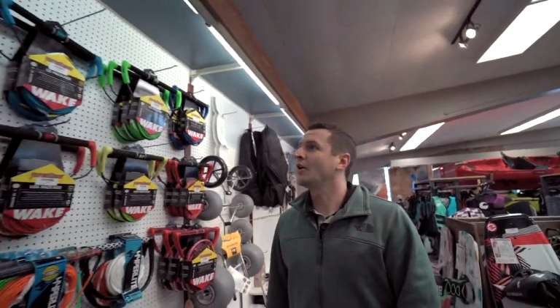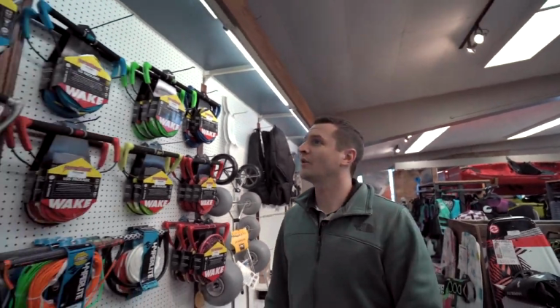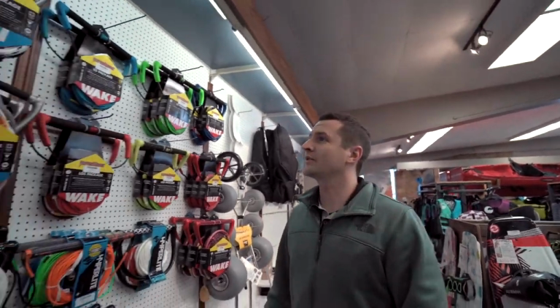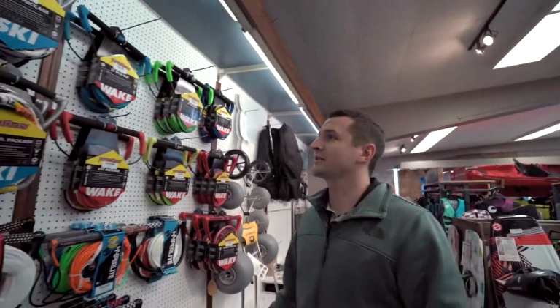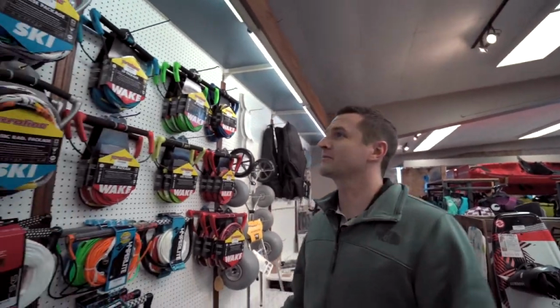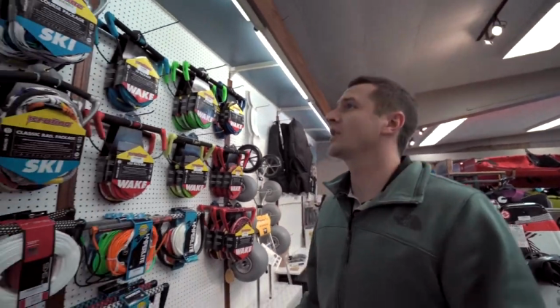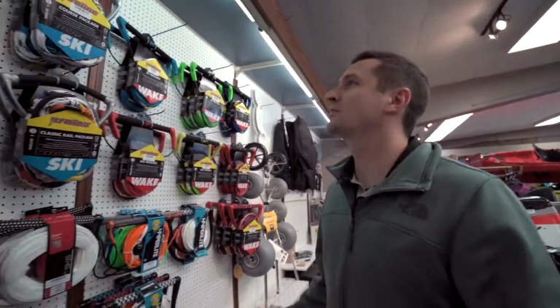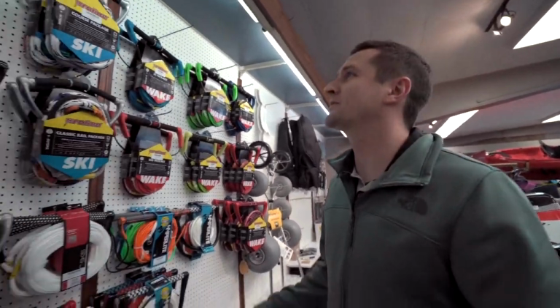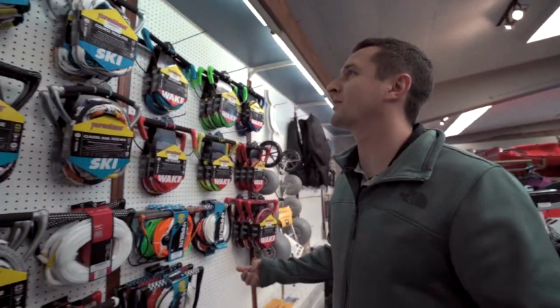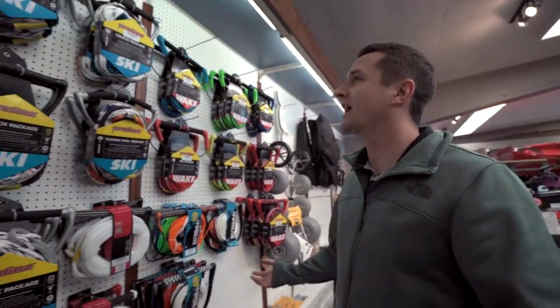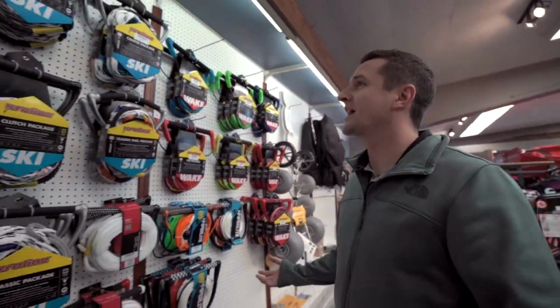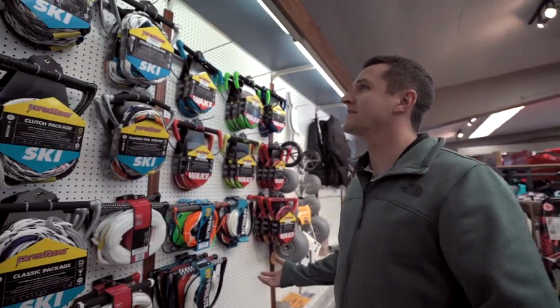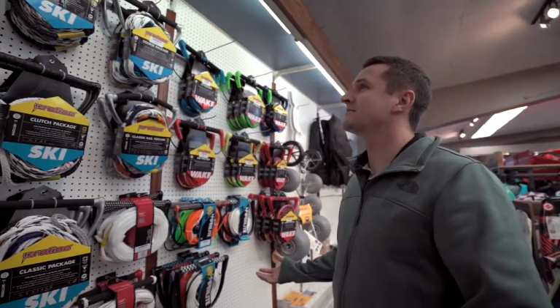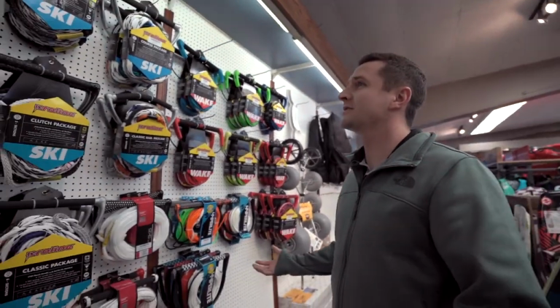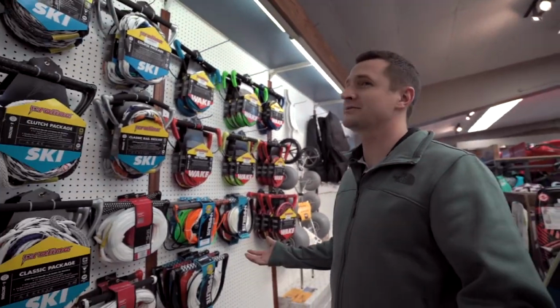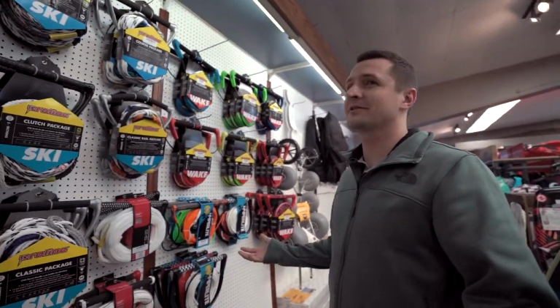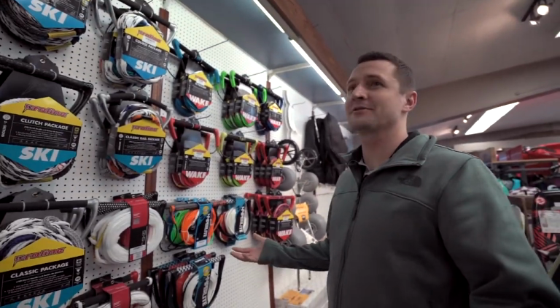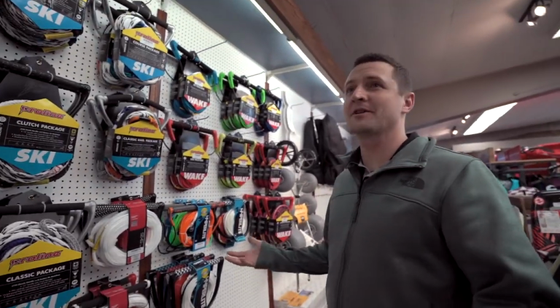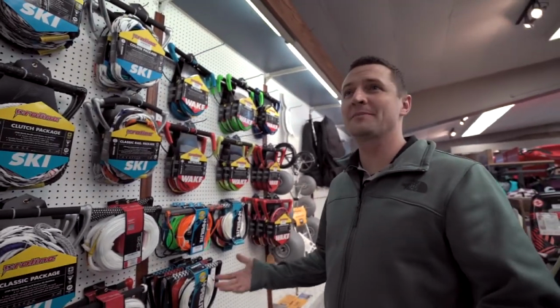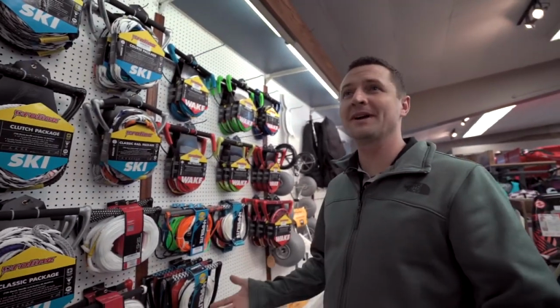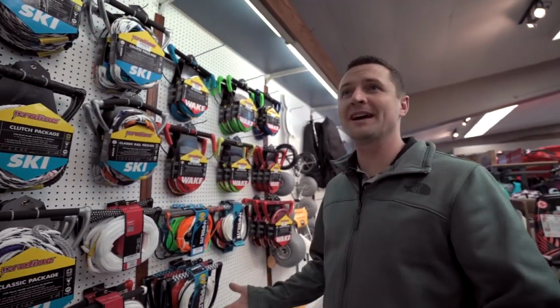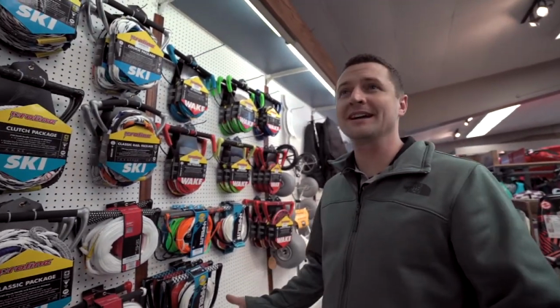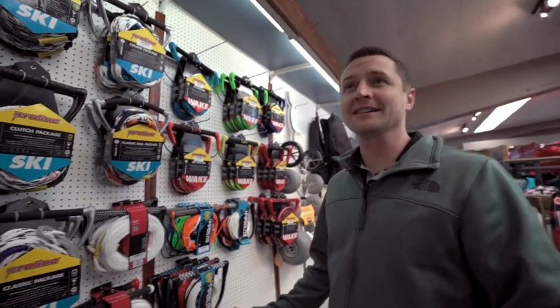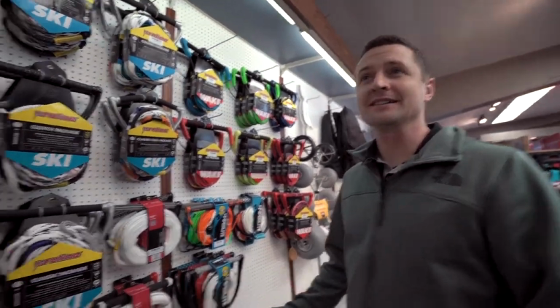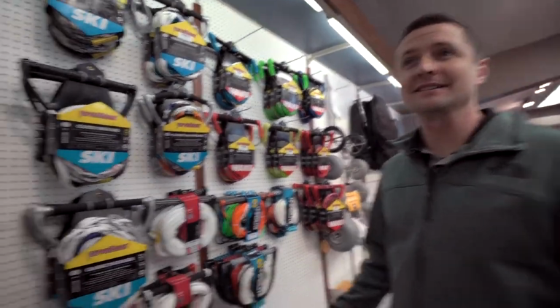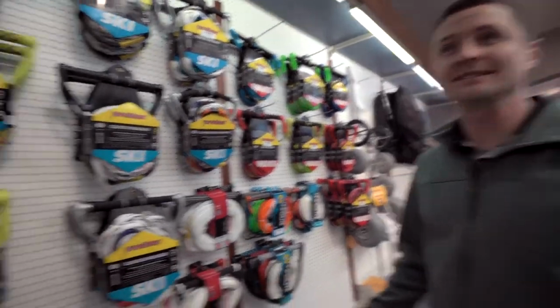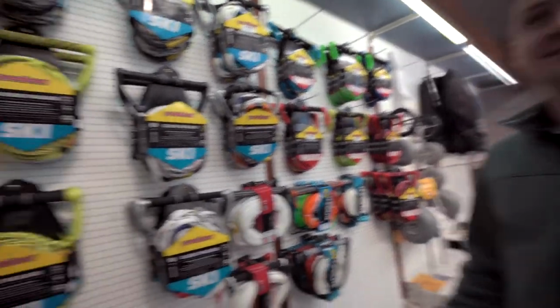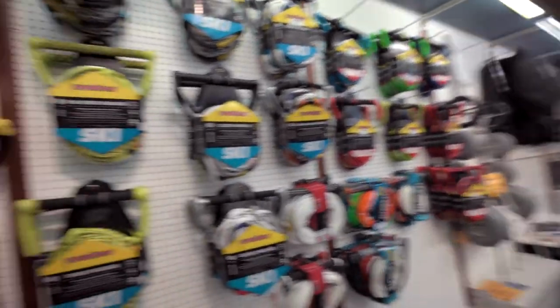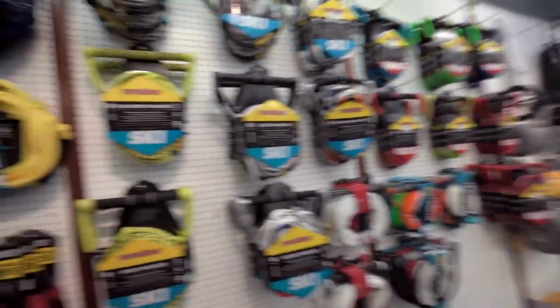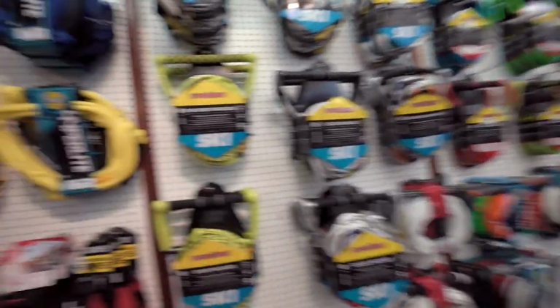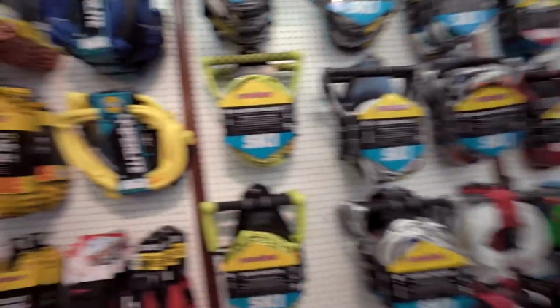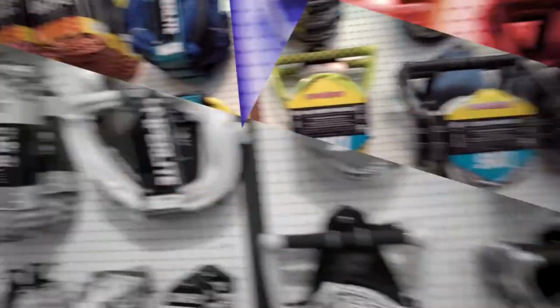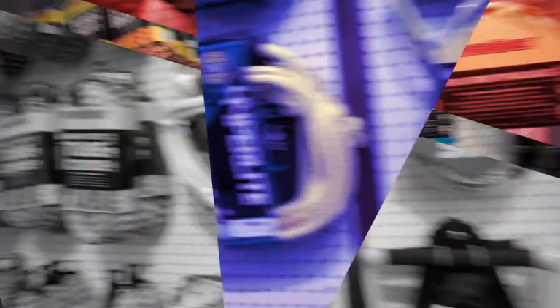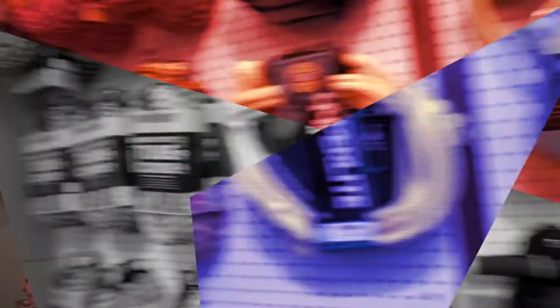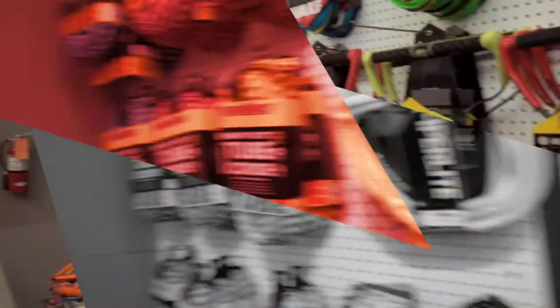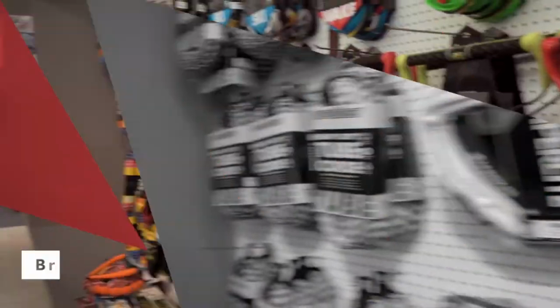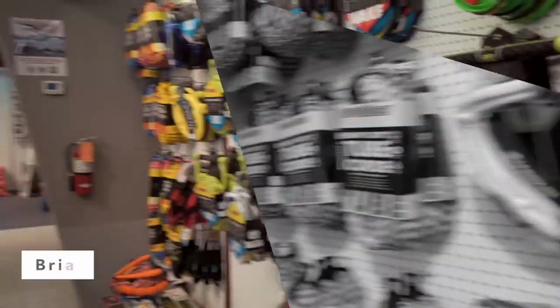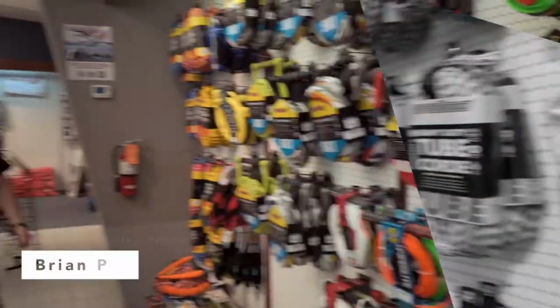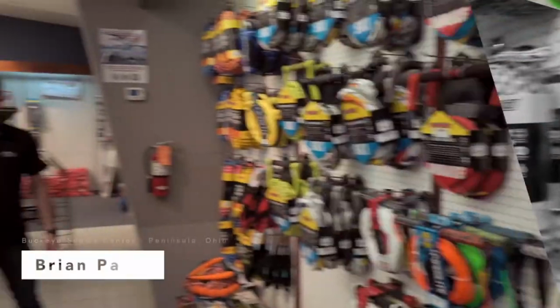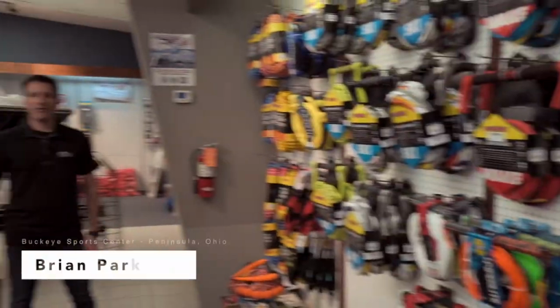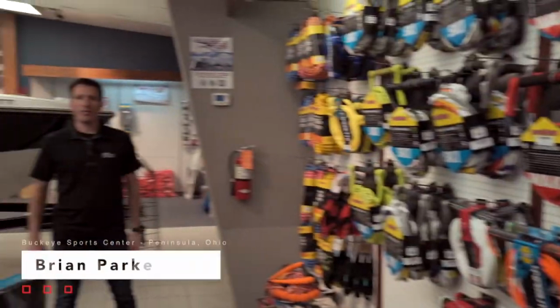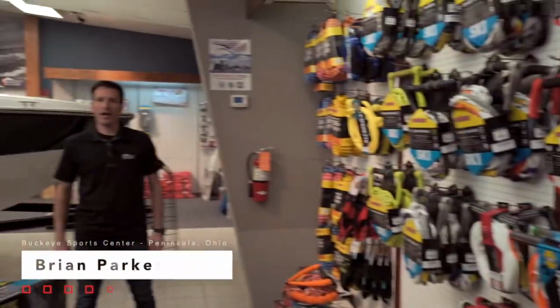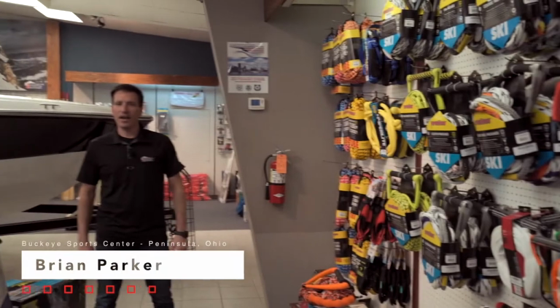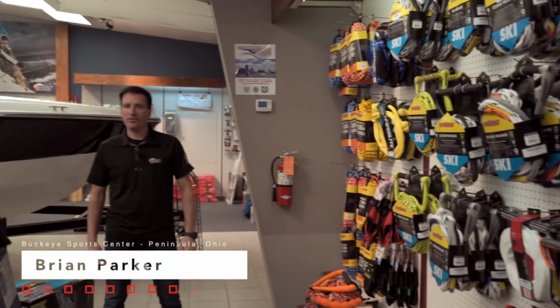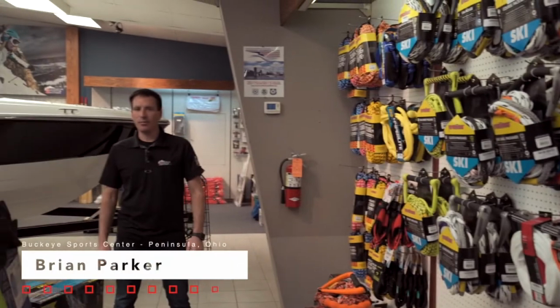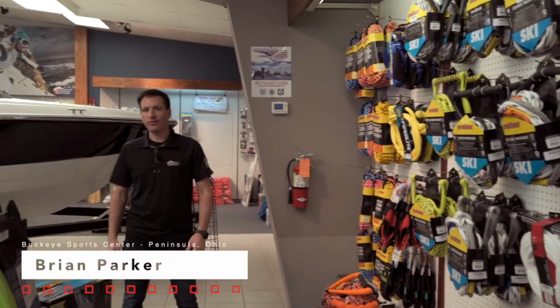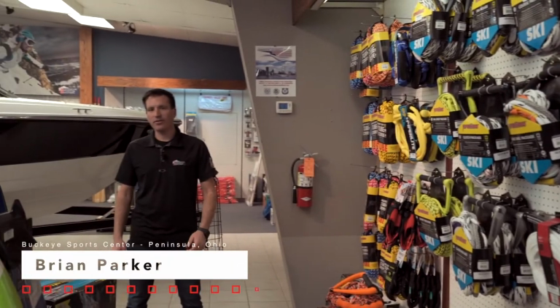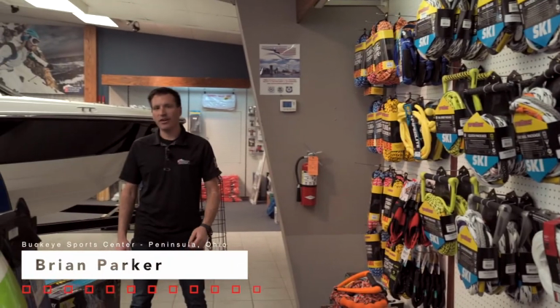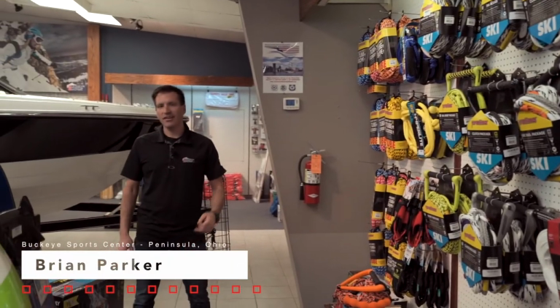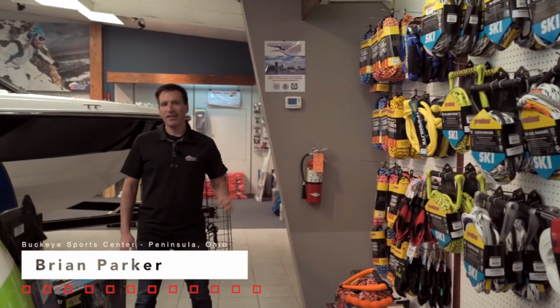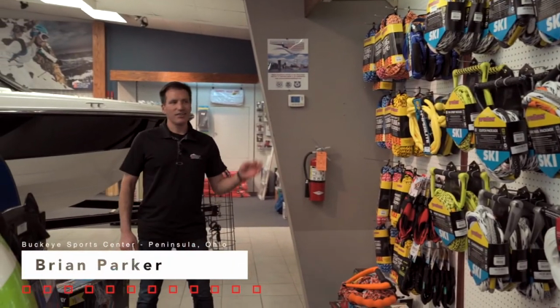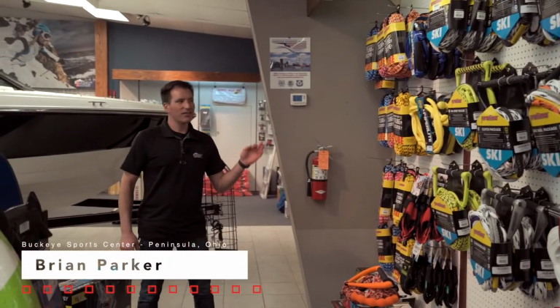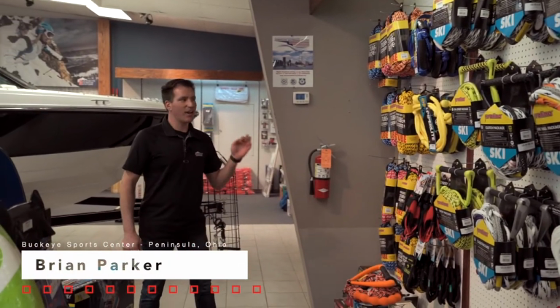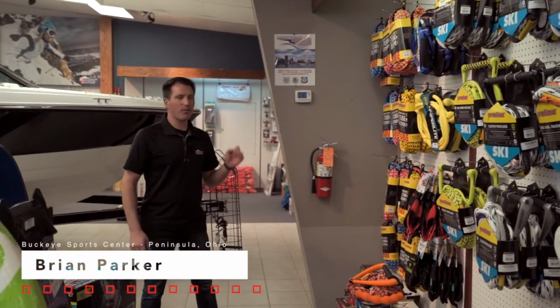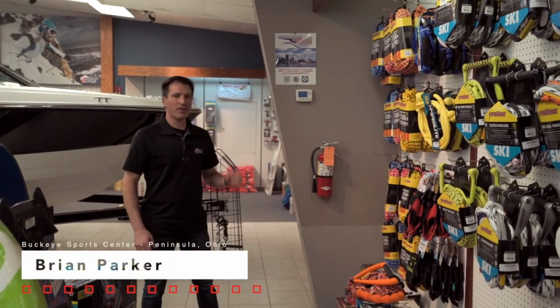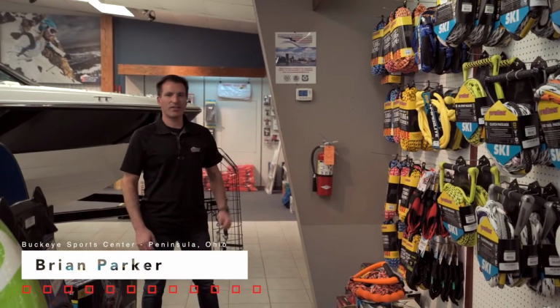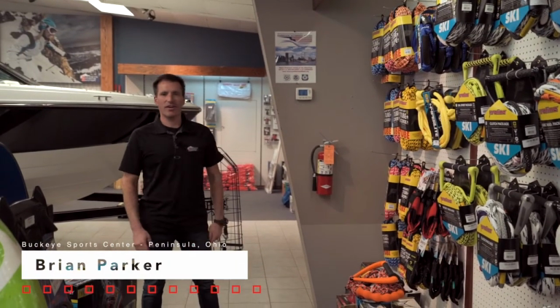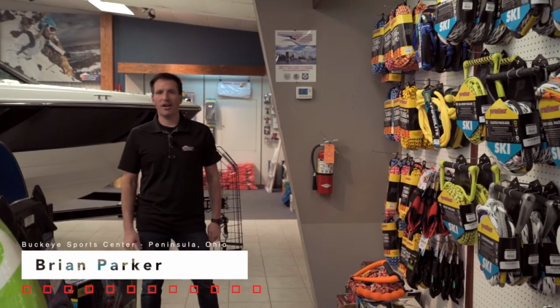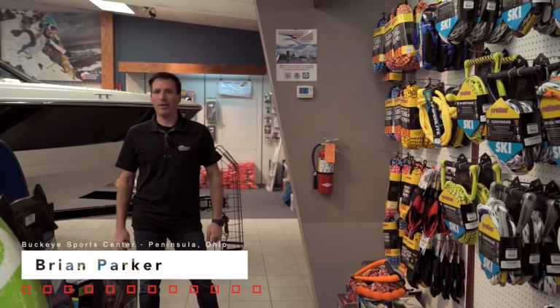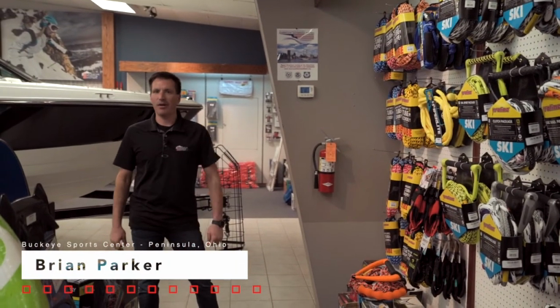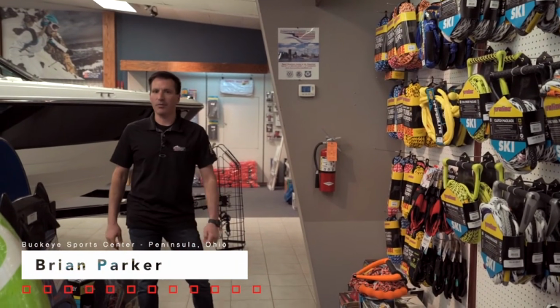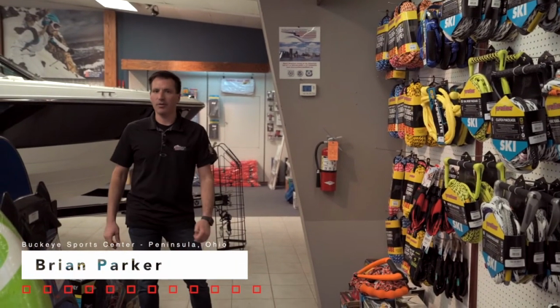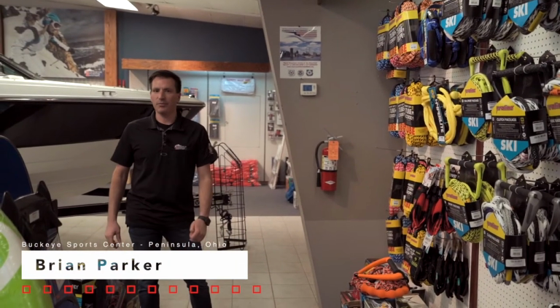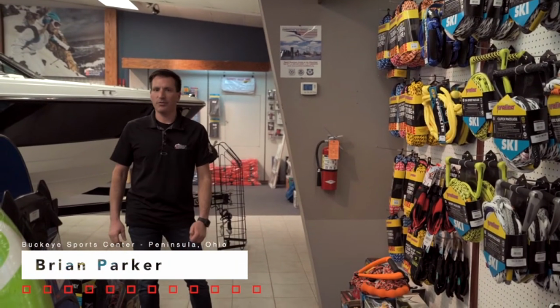Holy ropes Brian, which one do I pick? Hey everyone, this is Brian from Buckeye SportsCenter, today we're going to talk about ropes.